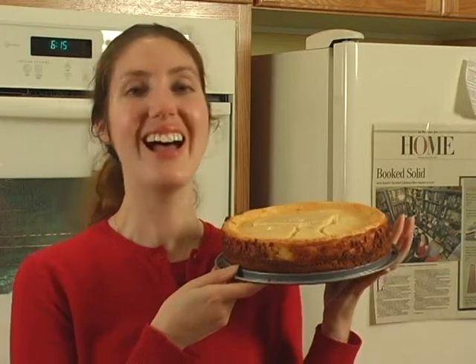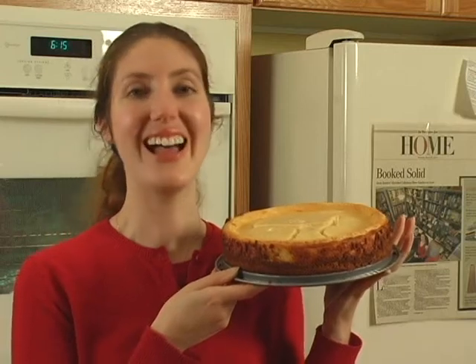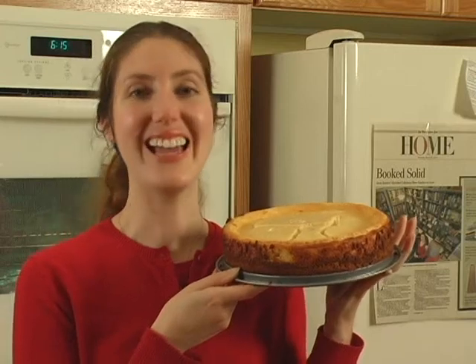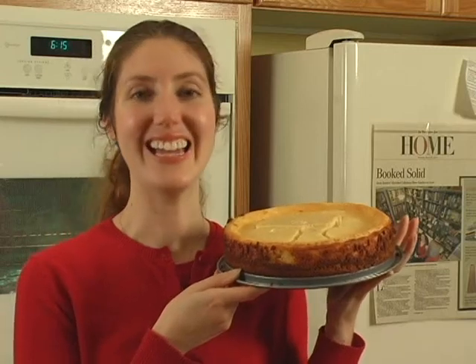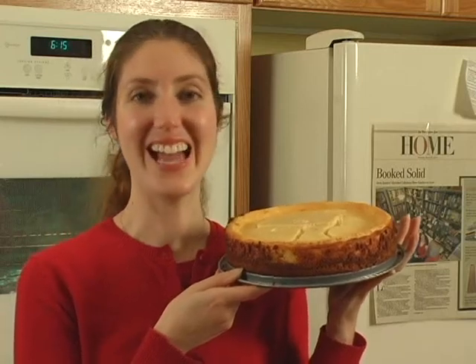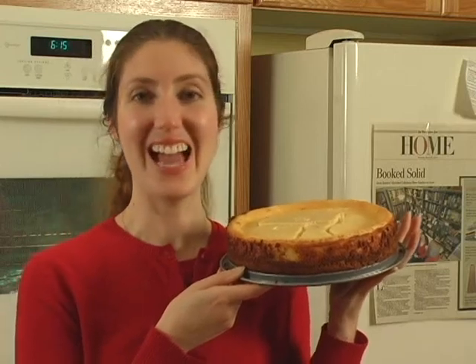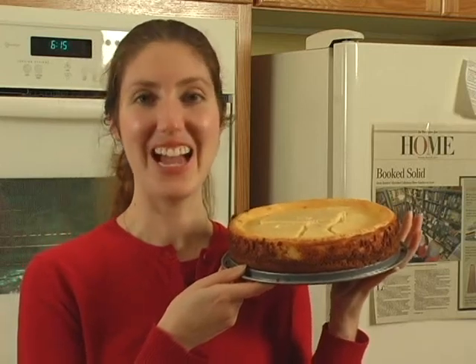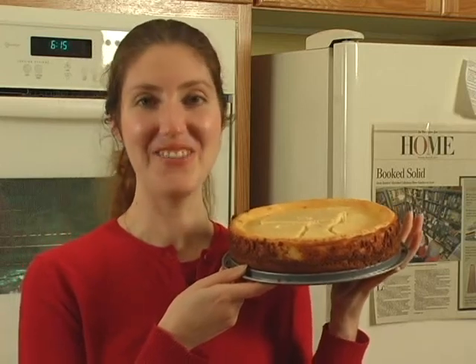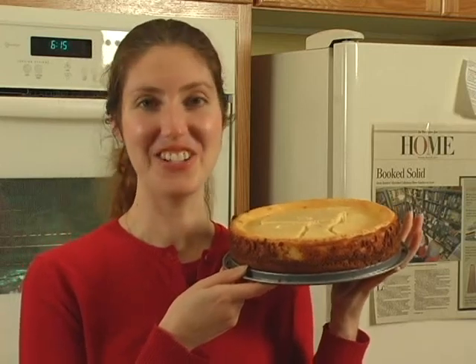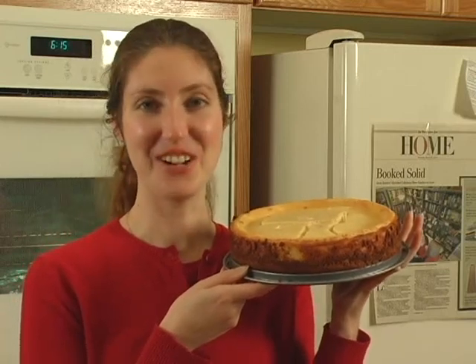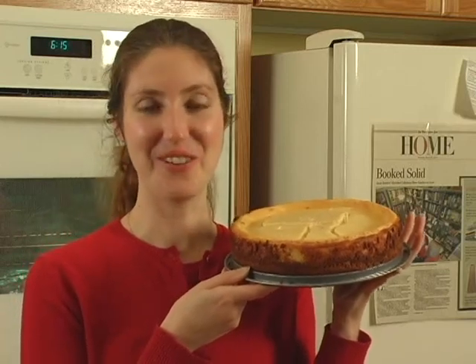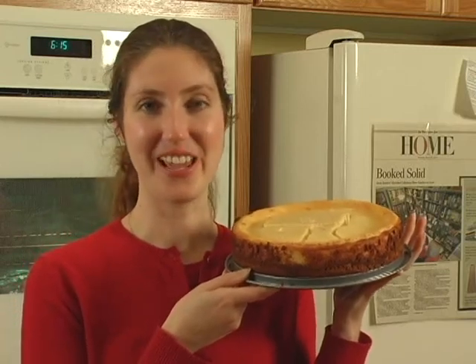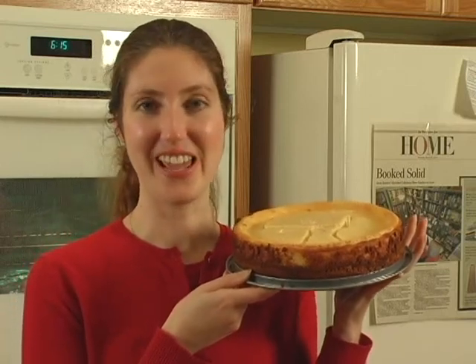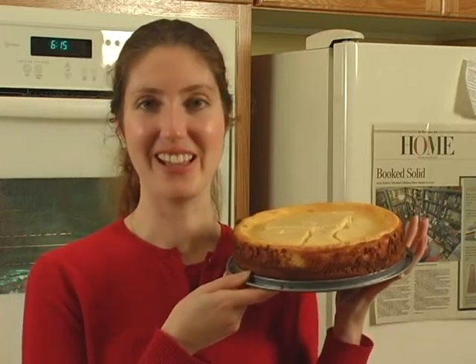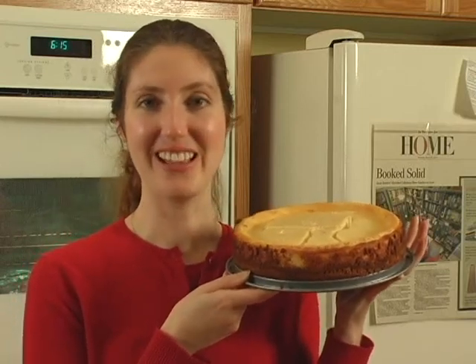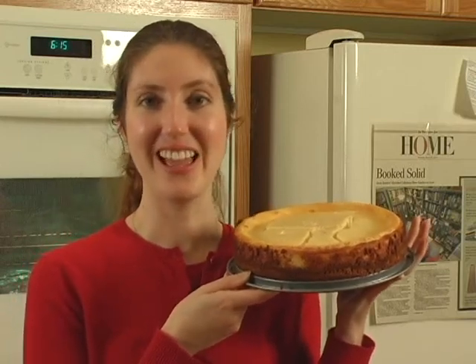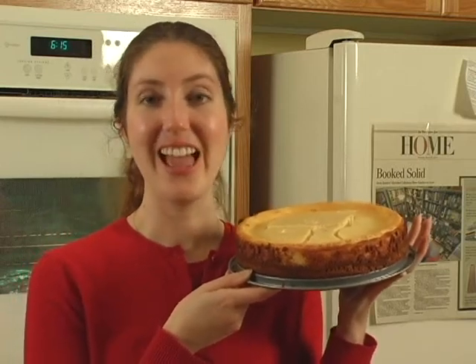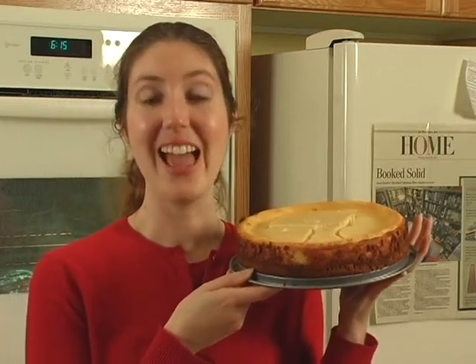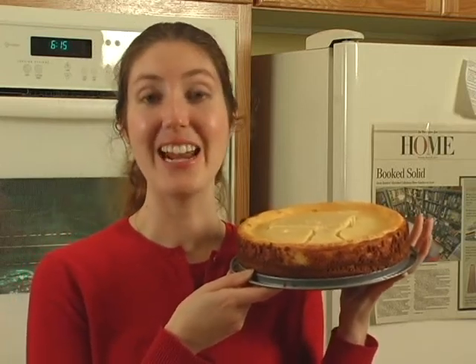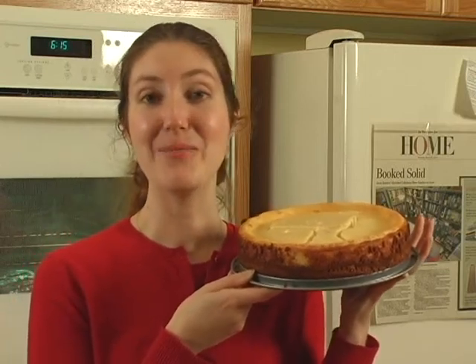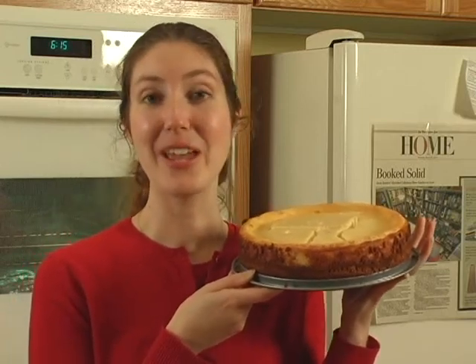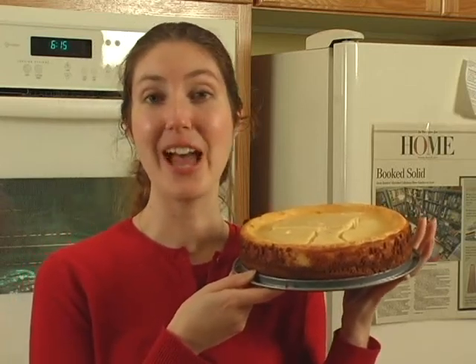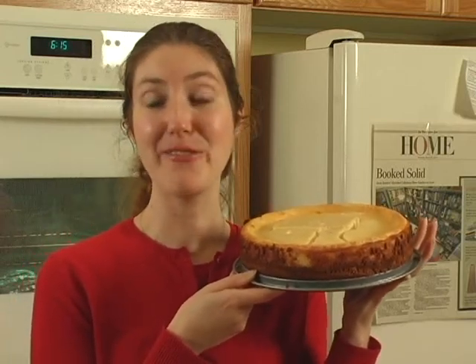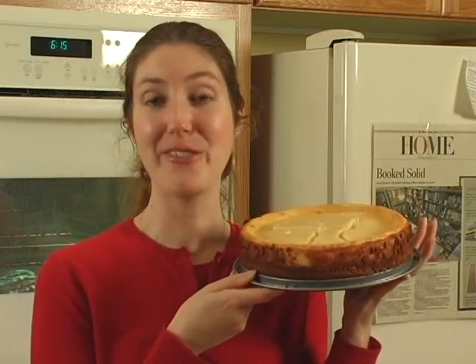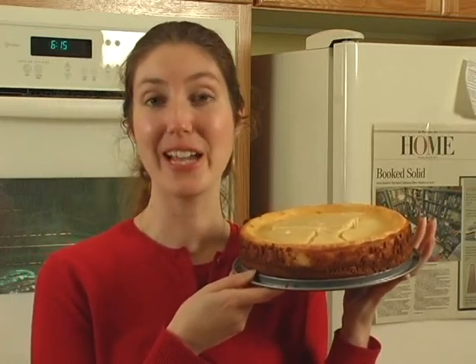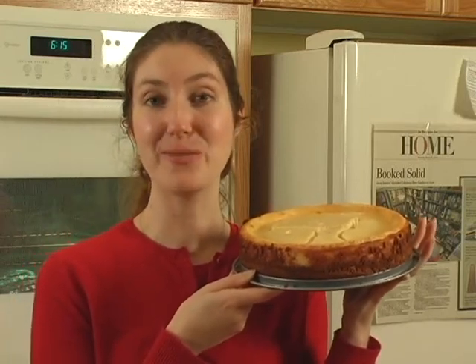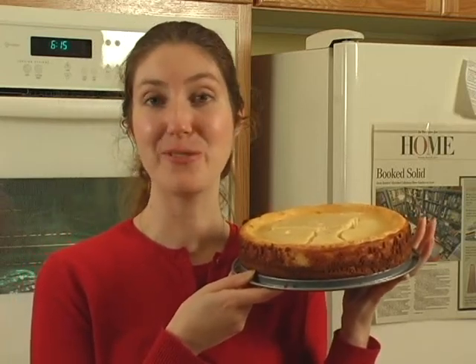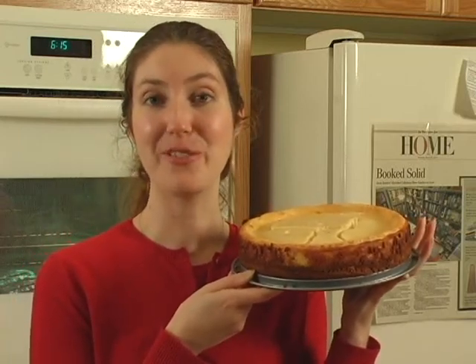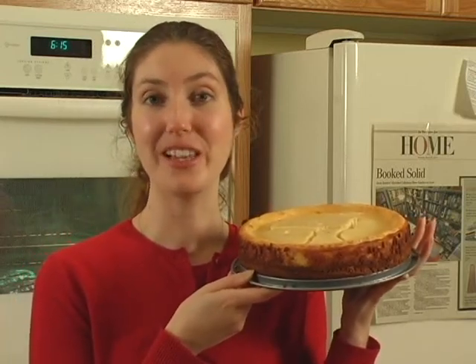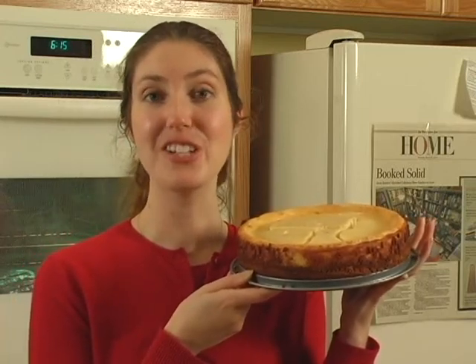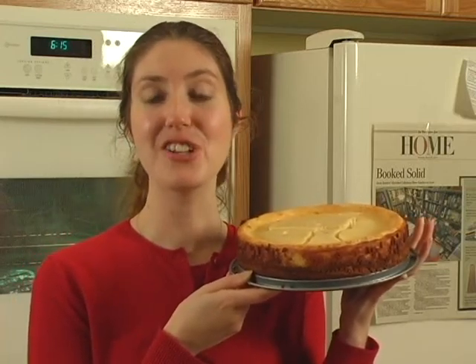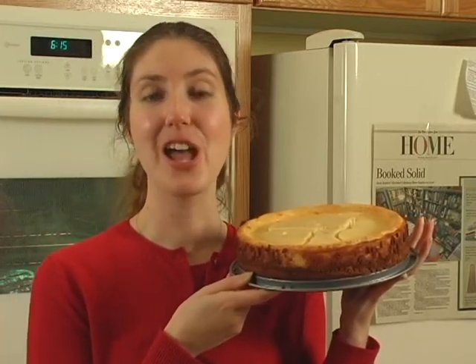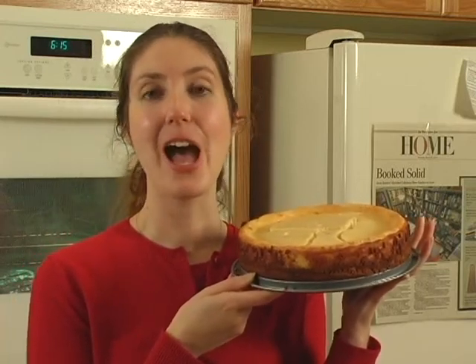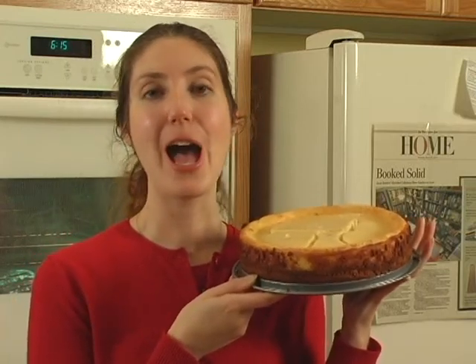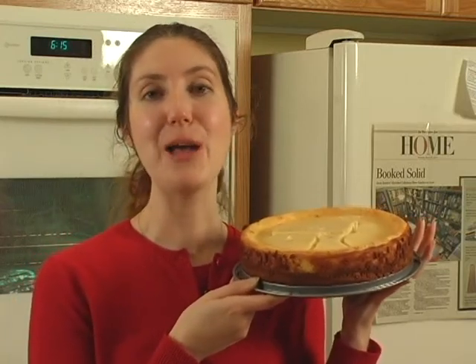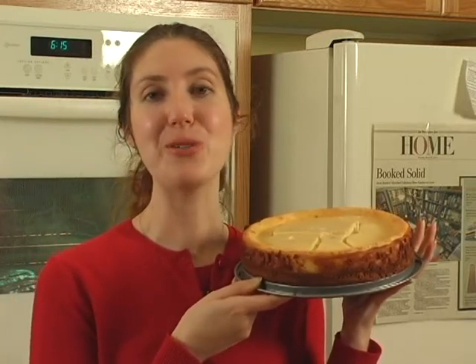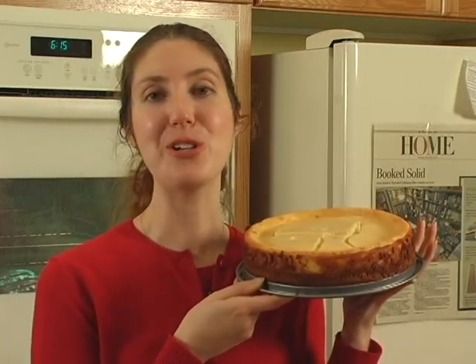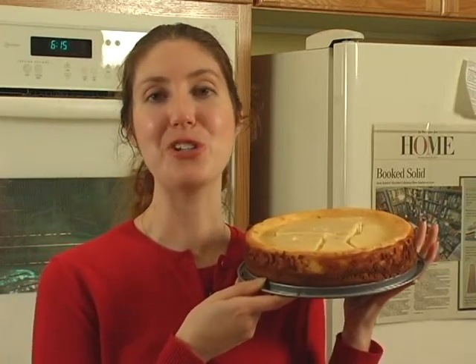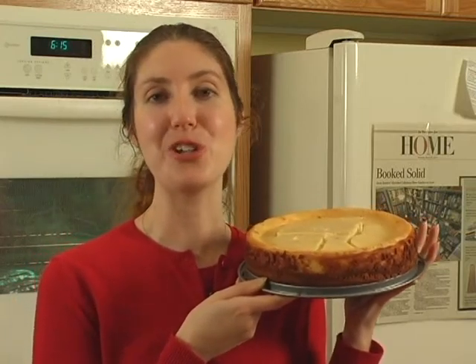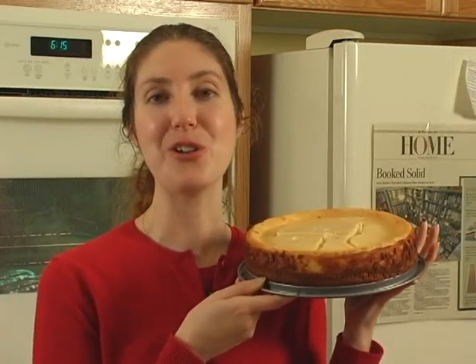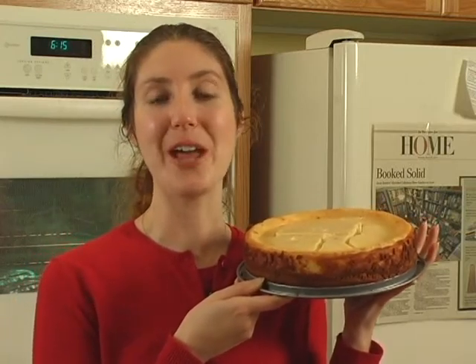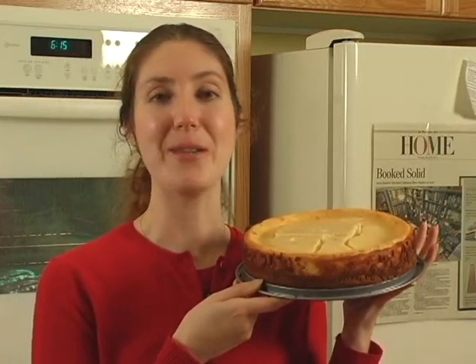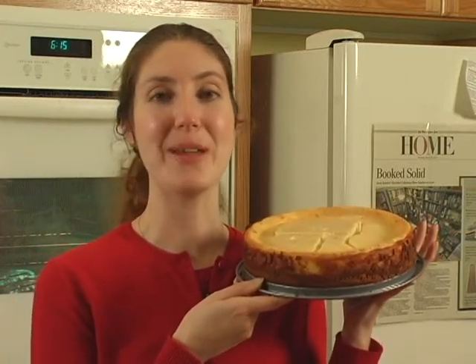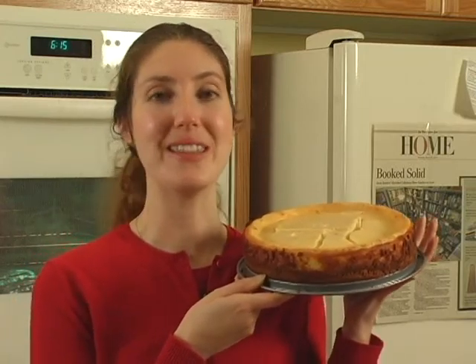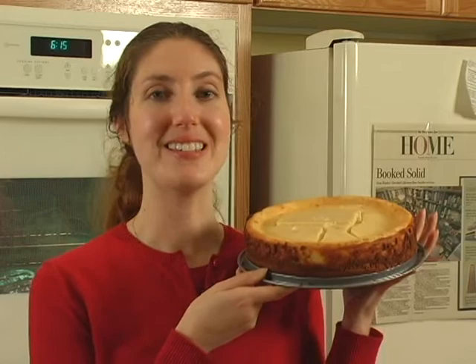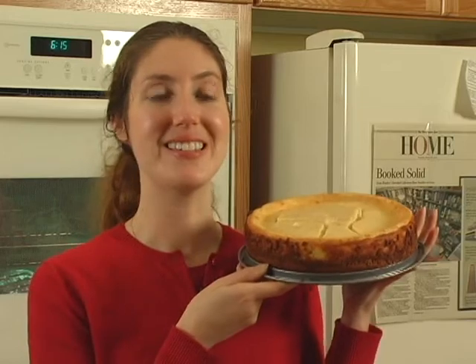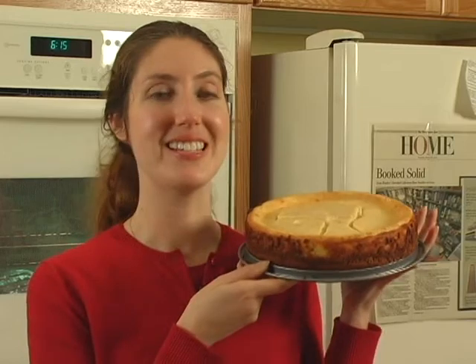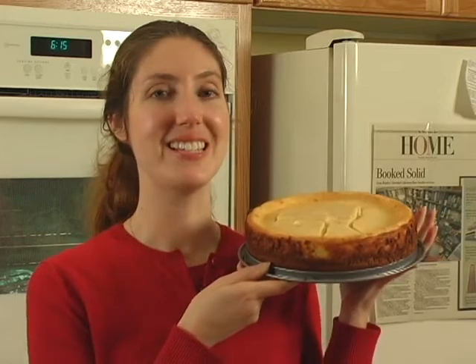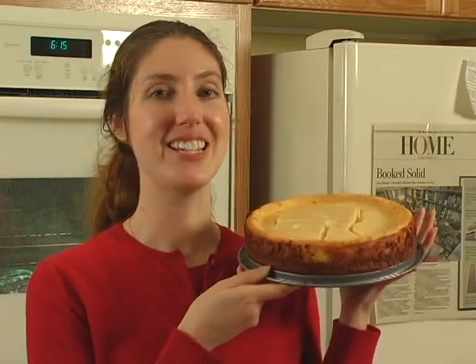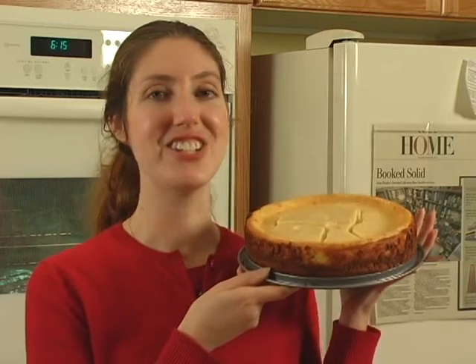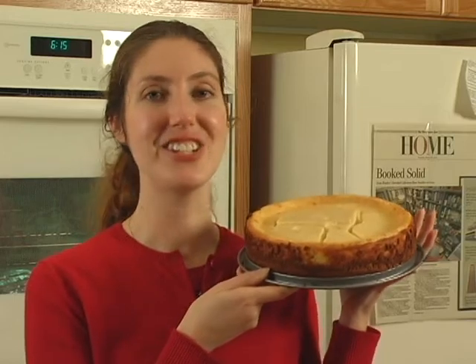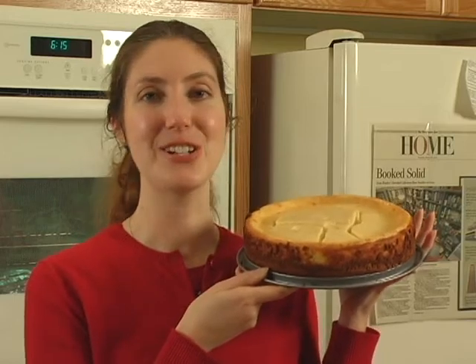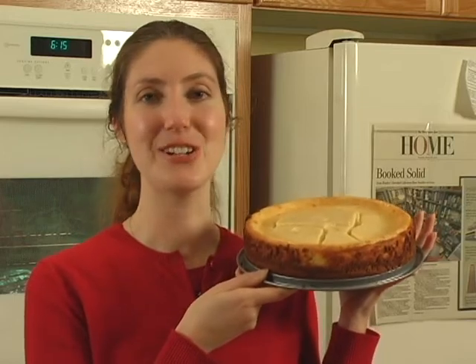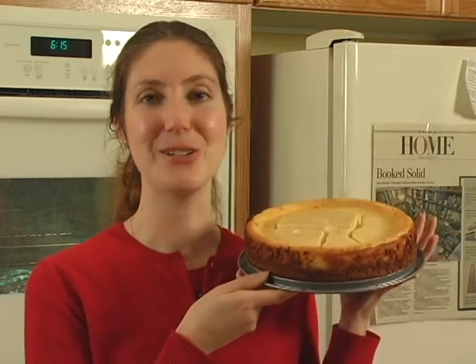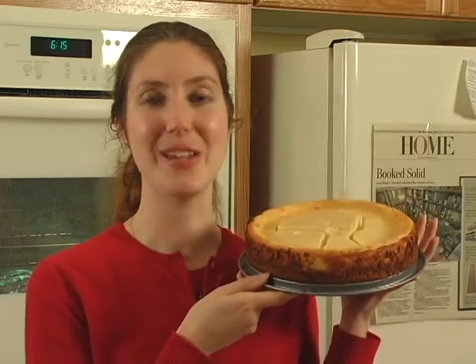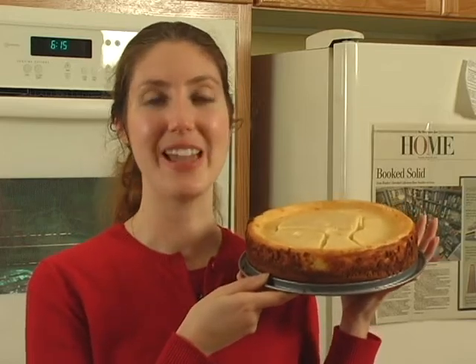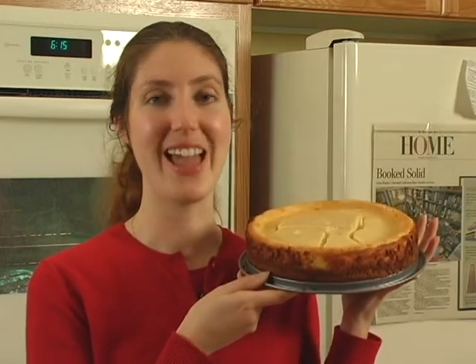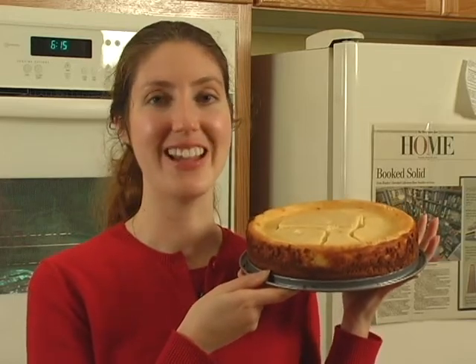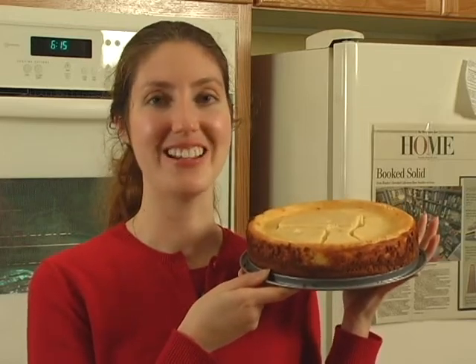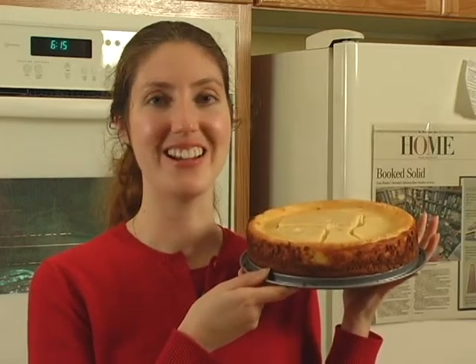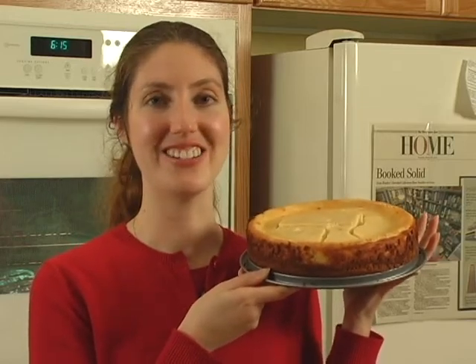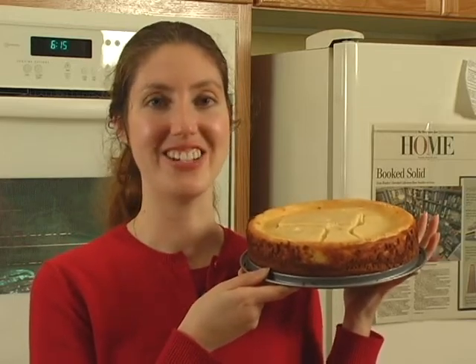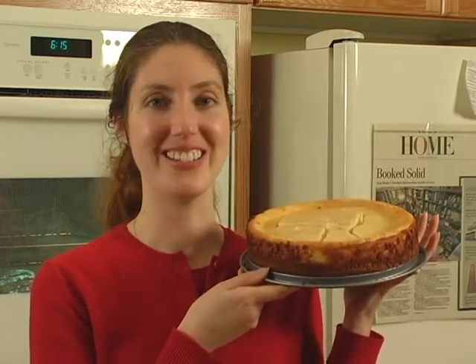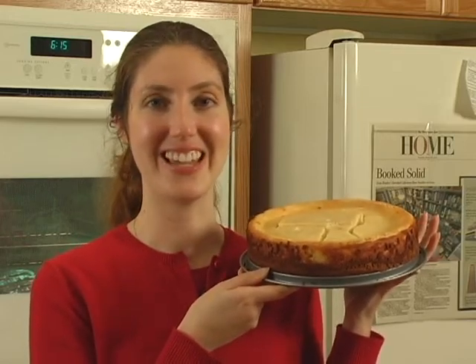Hi, I'm Jennifer Kale, and on behalf of Expert Village, I'm going to show you how to make this delicious creamy eggnog cheesecake.